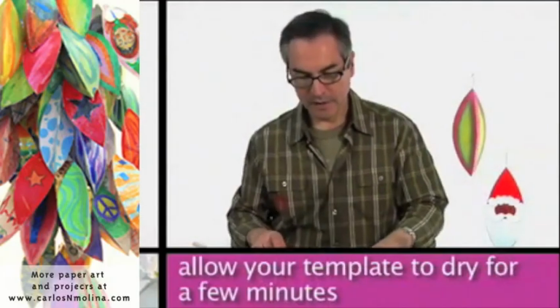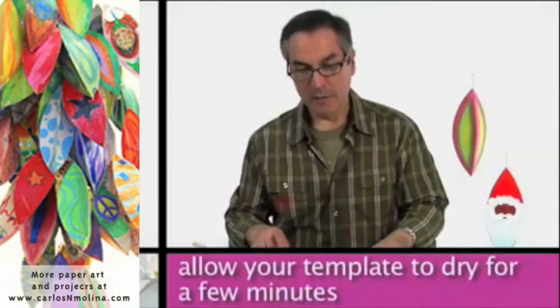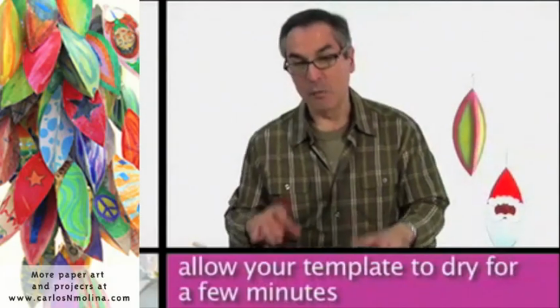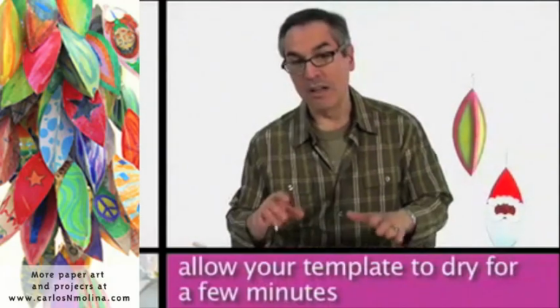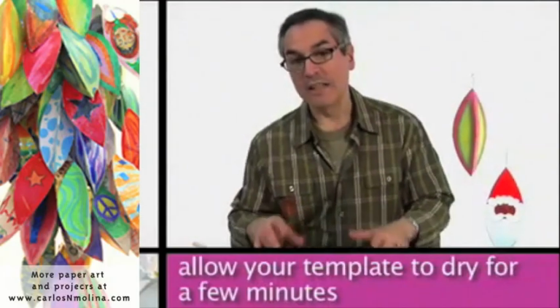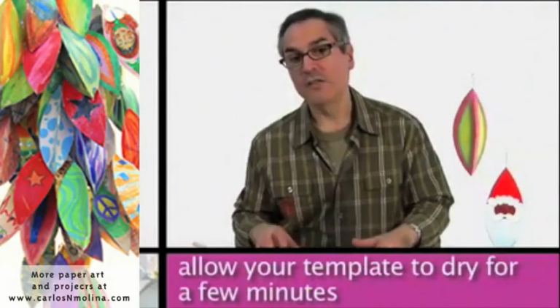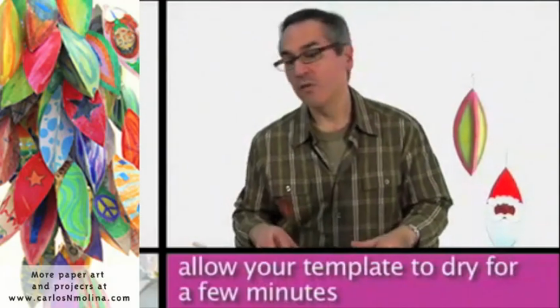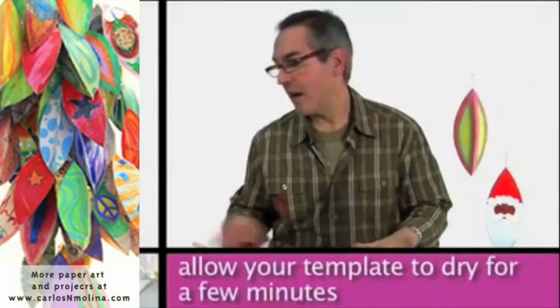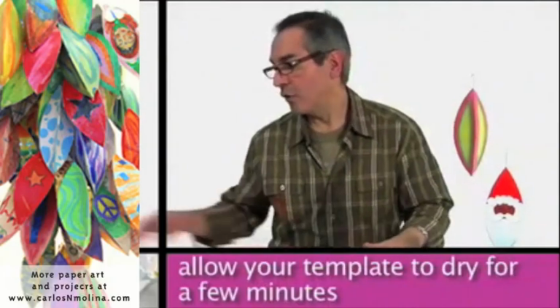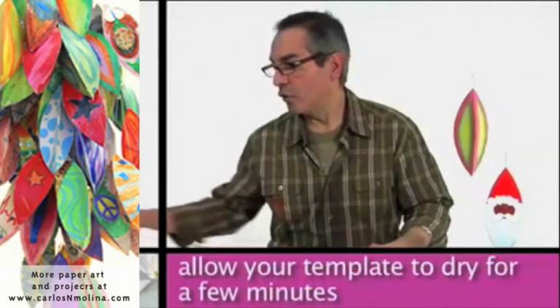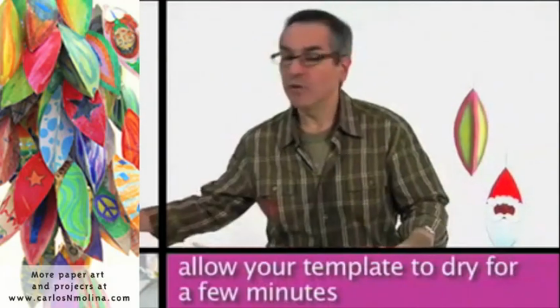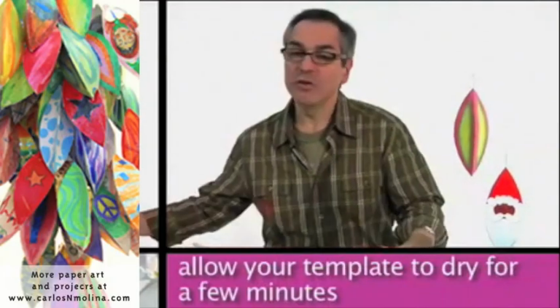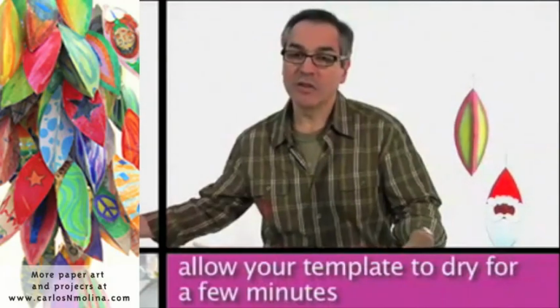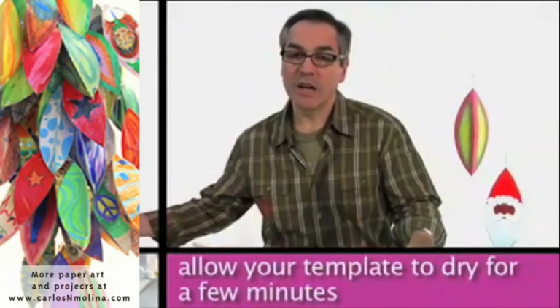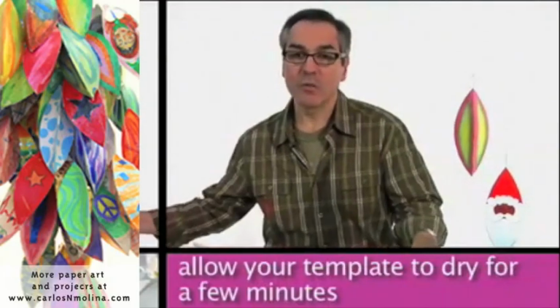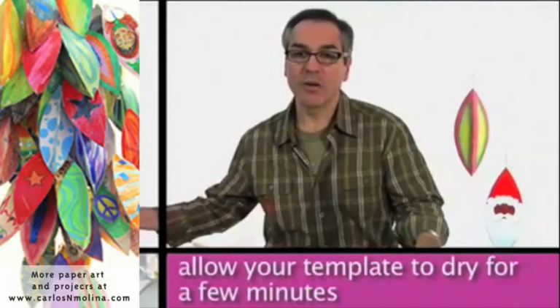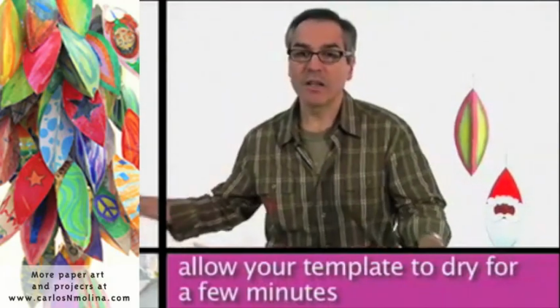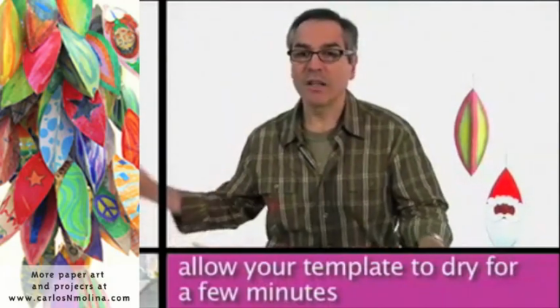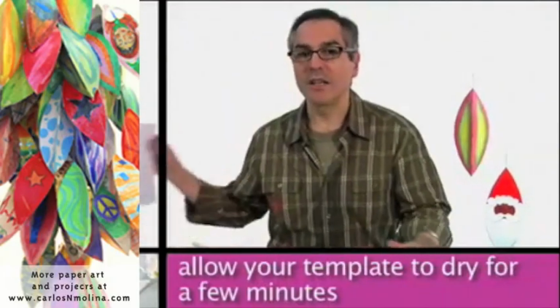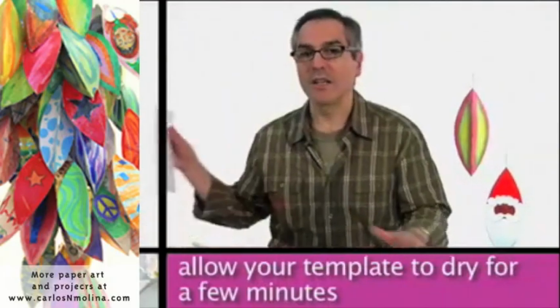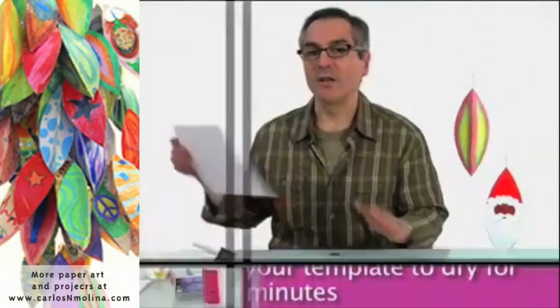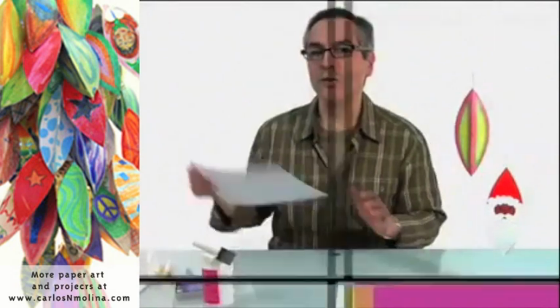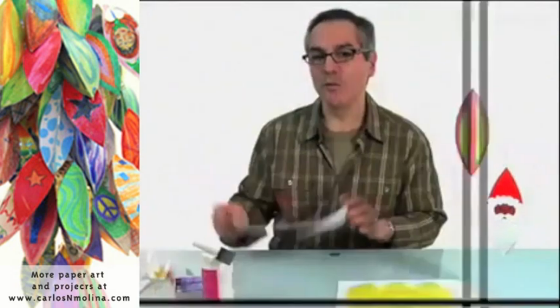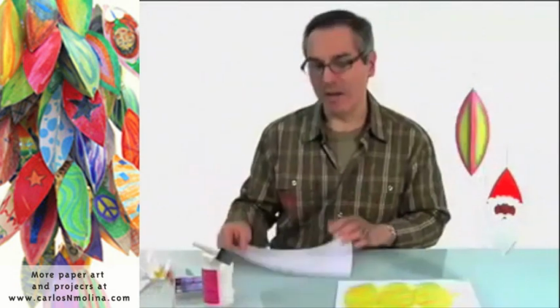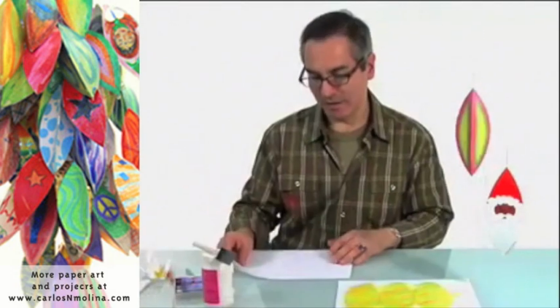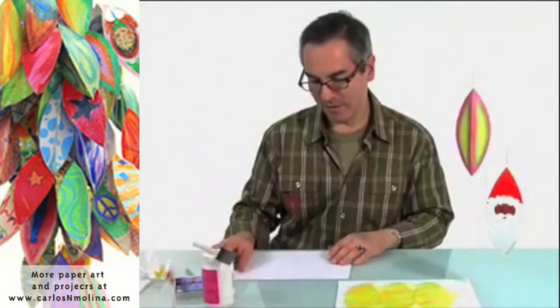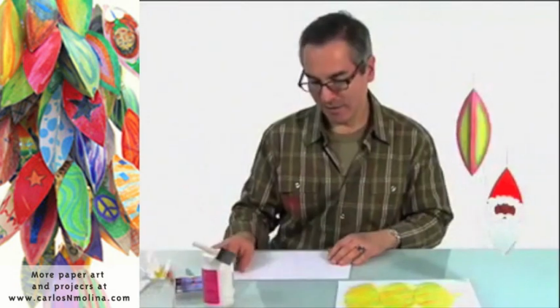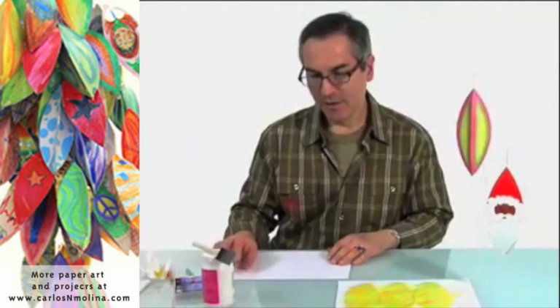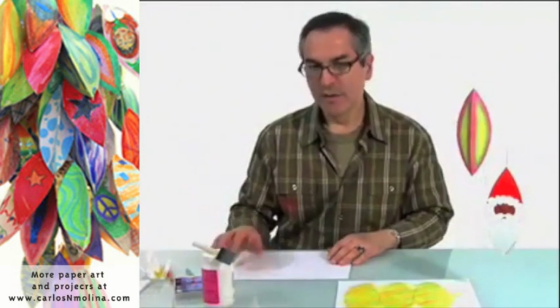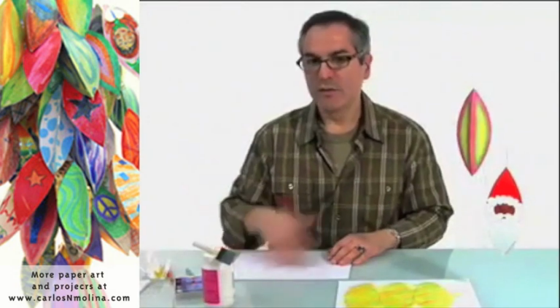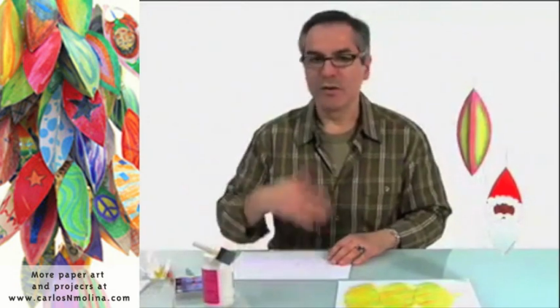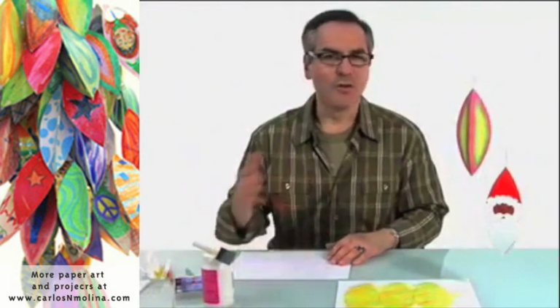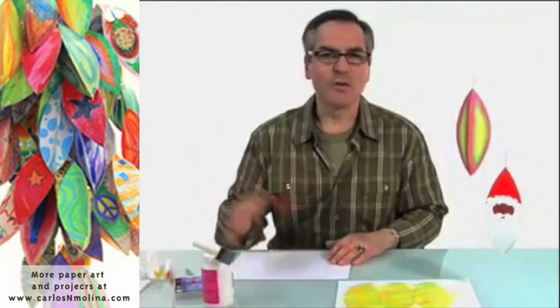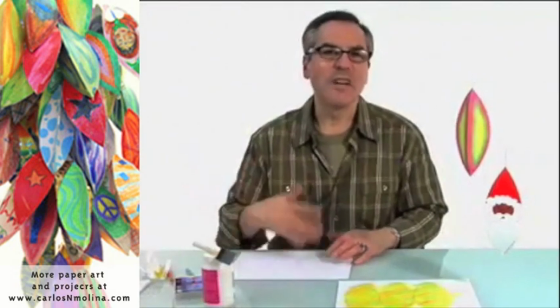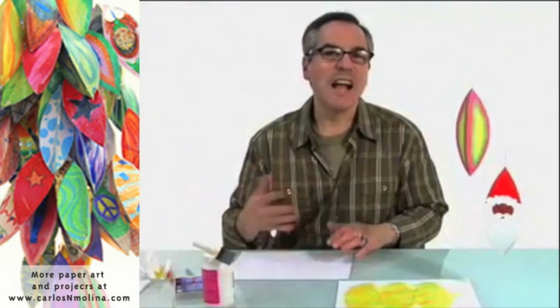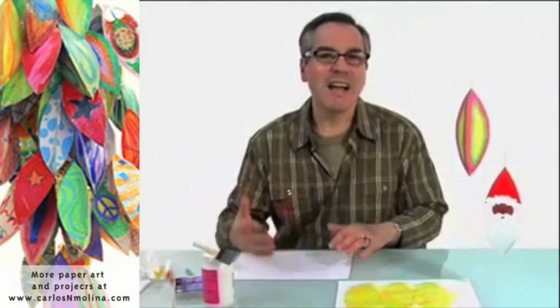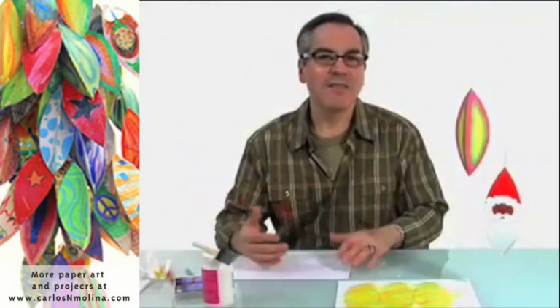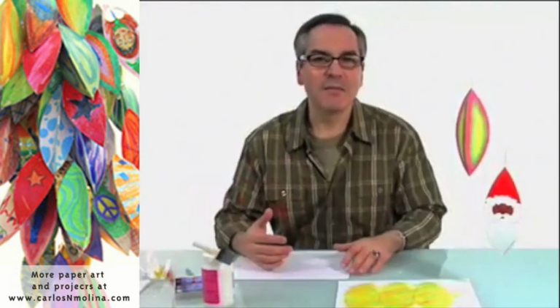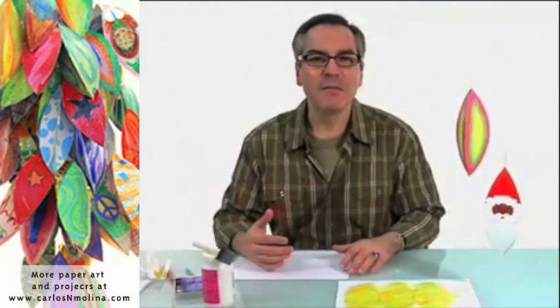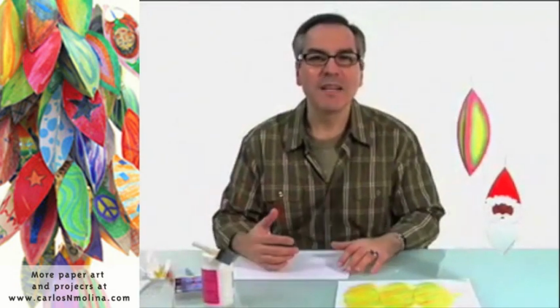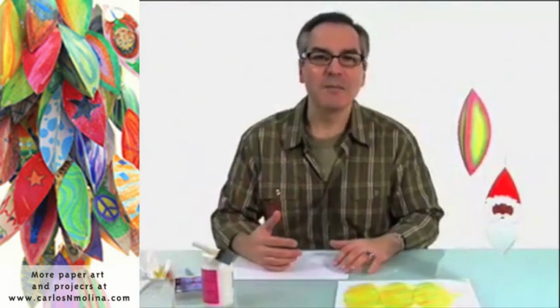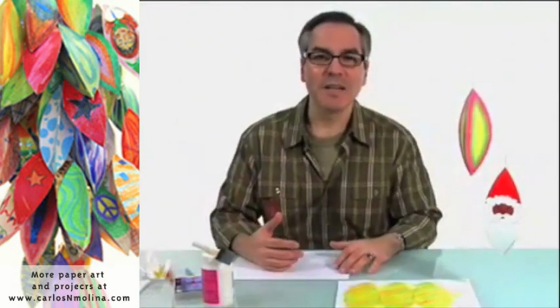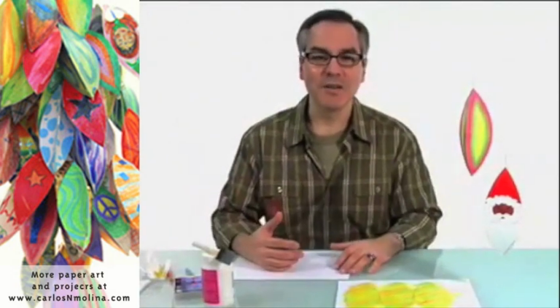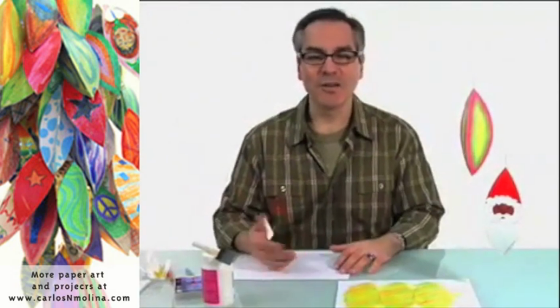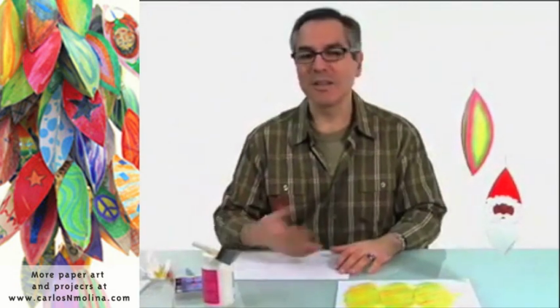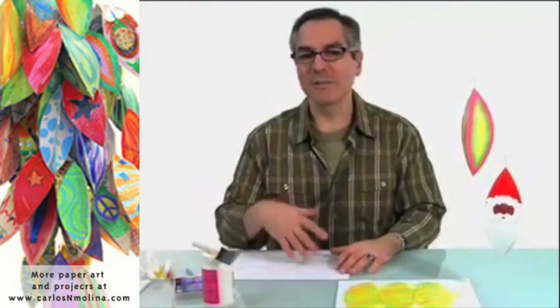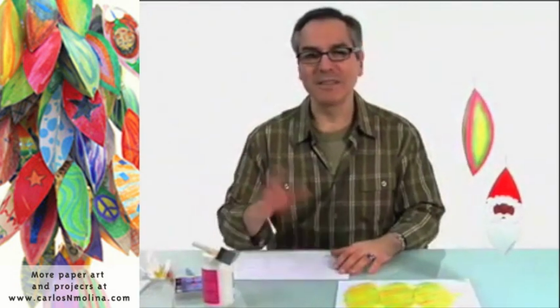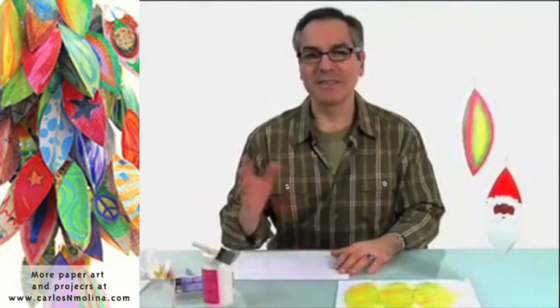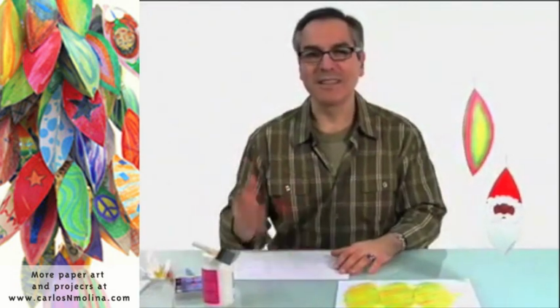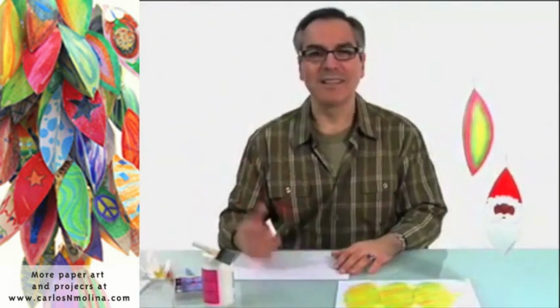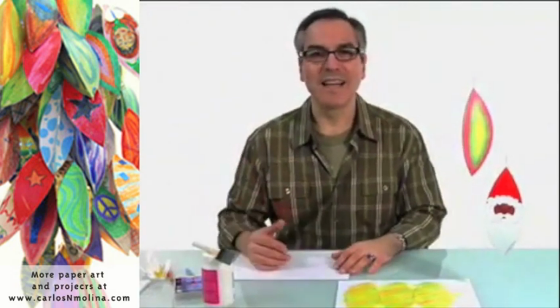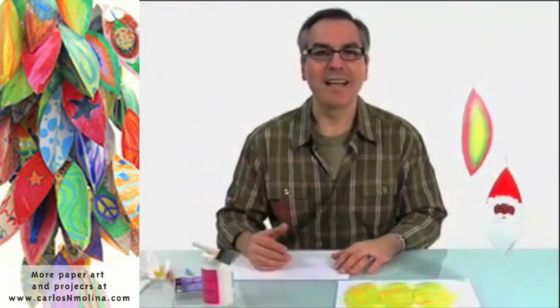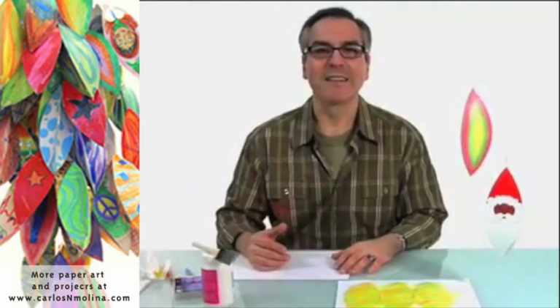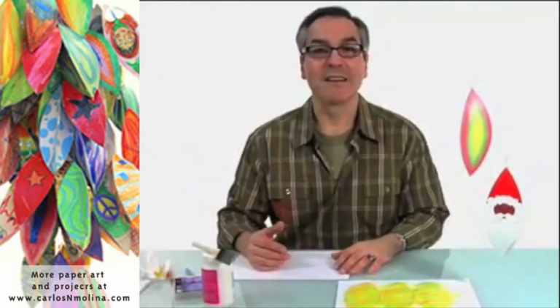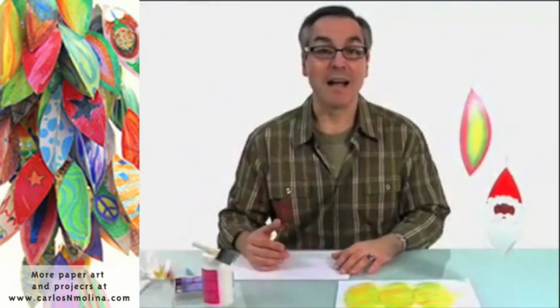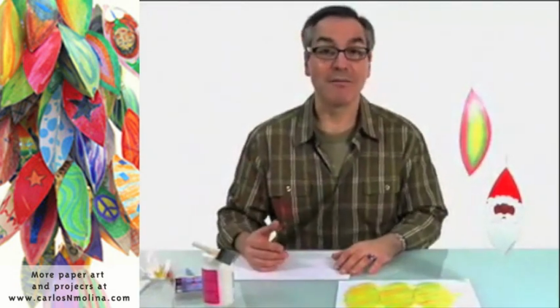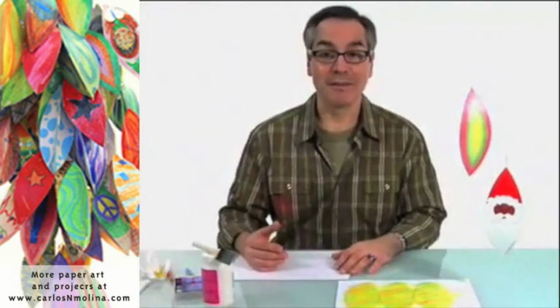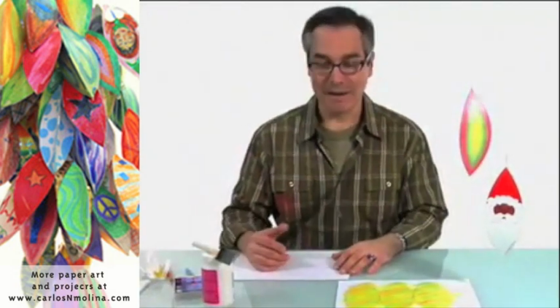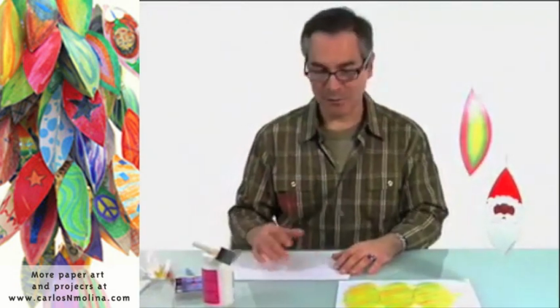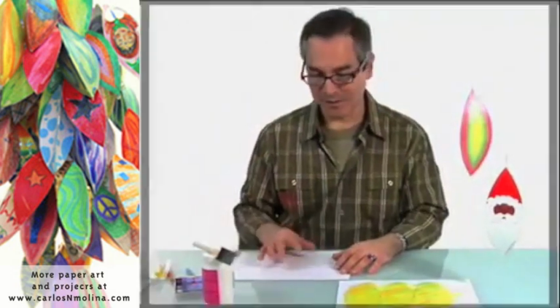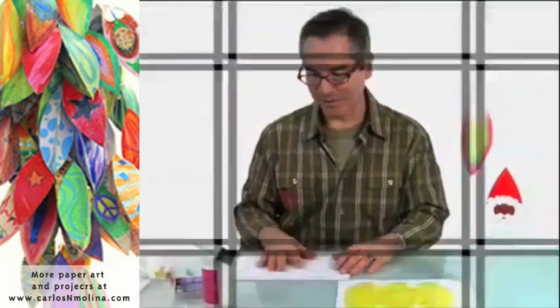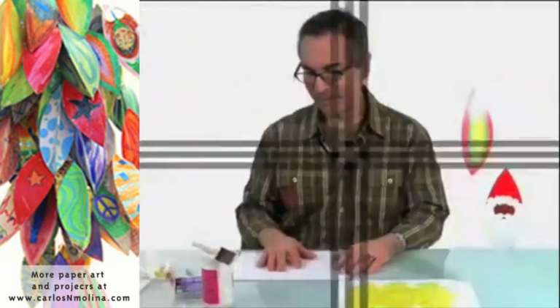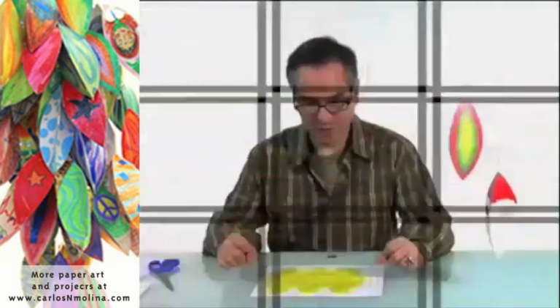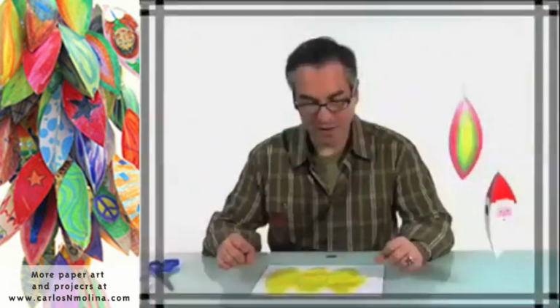While it's drying, you could start working on a new one. So you could have many, many ornaments in like half an hour.